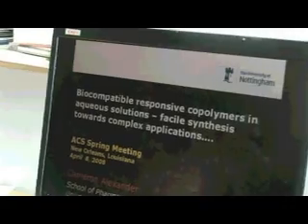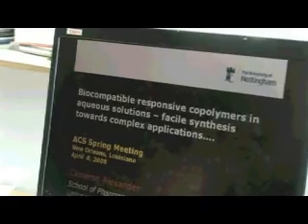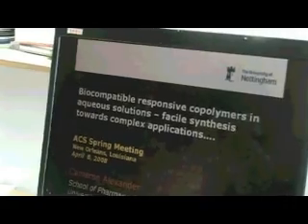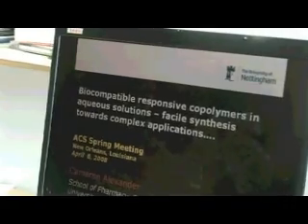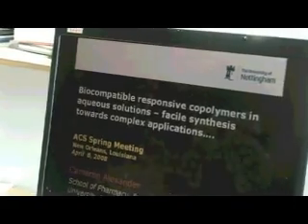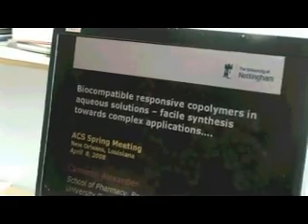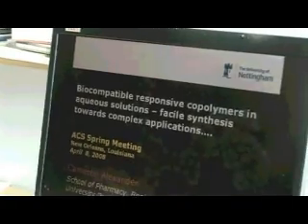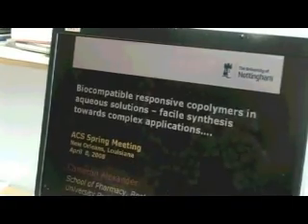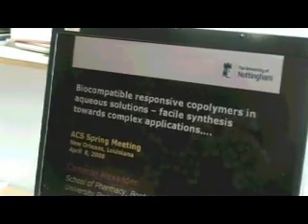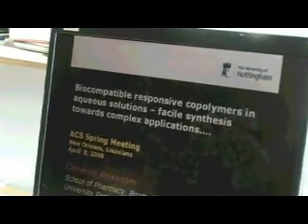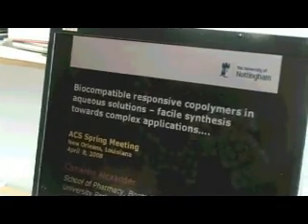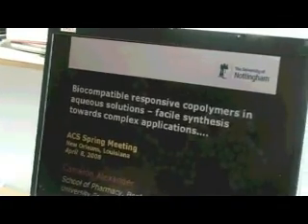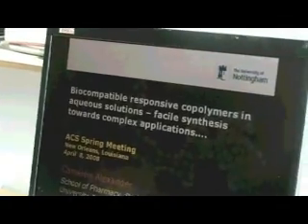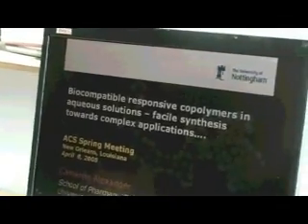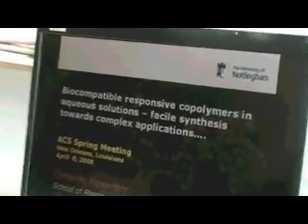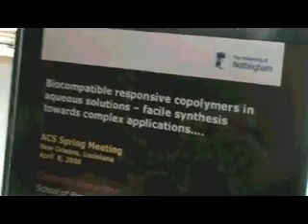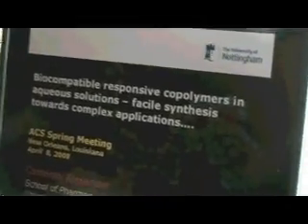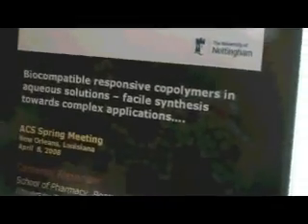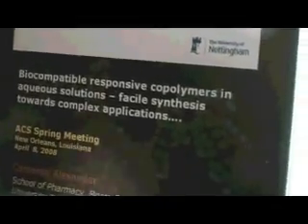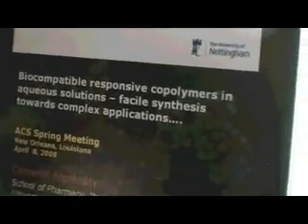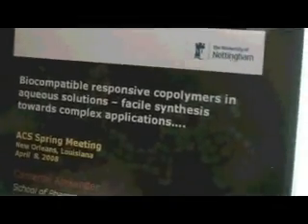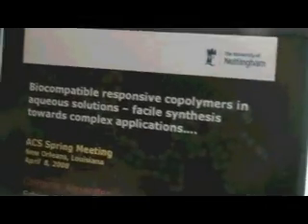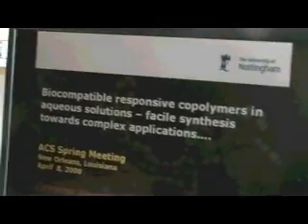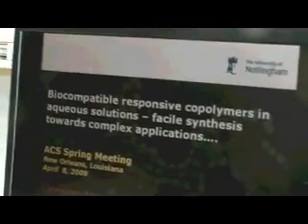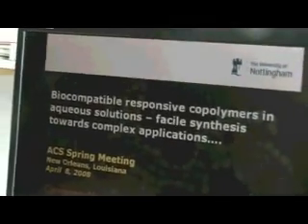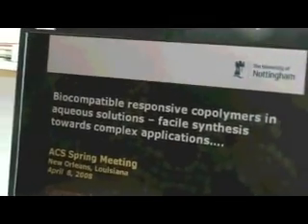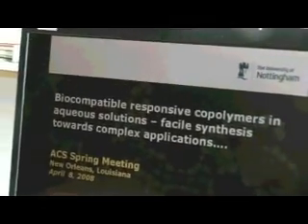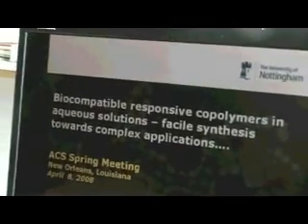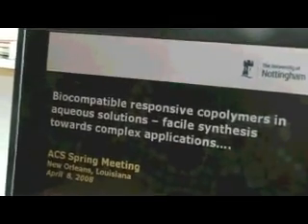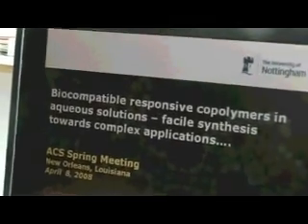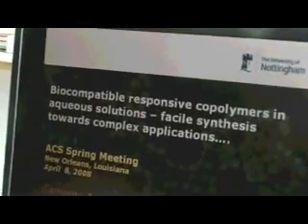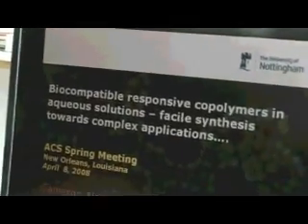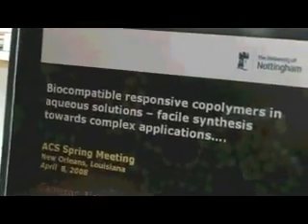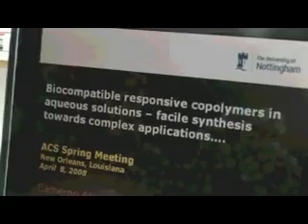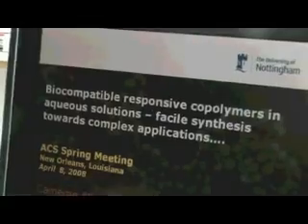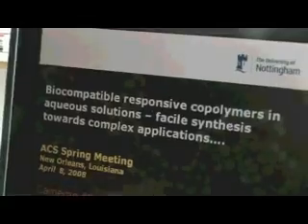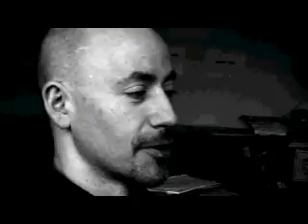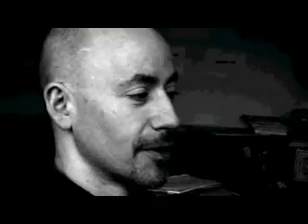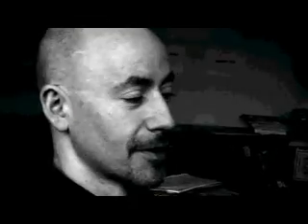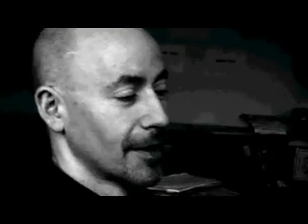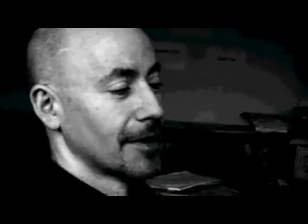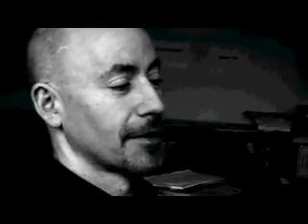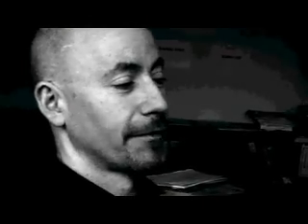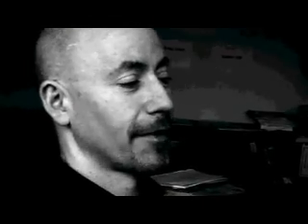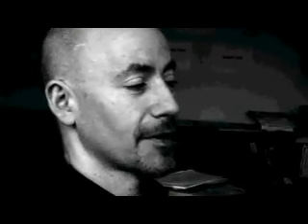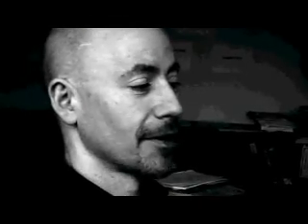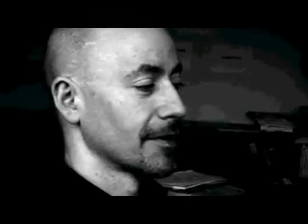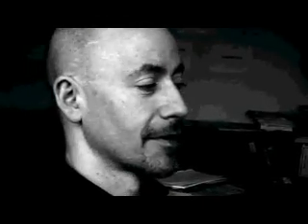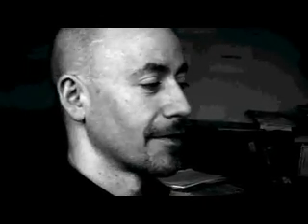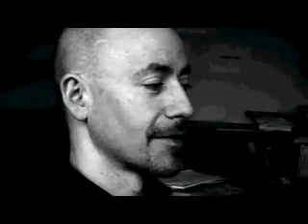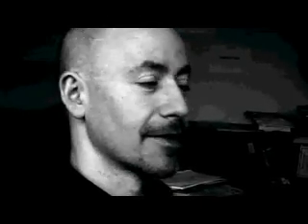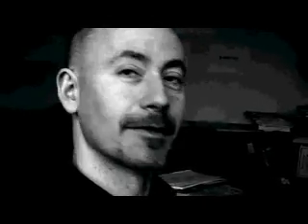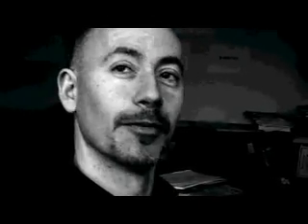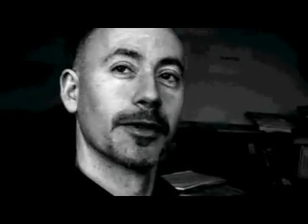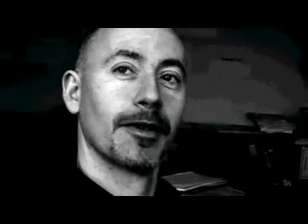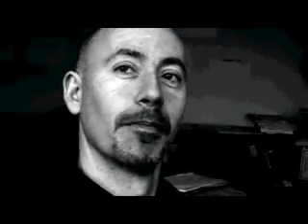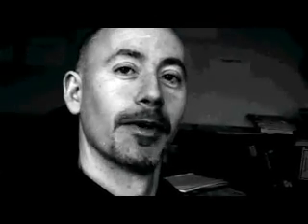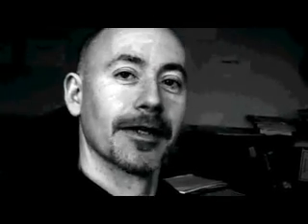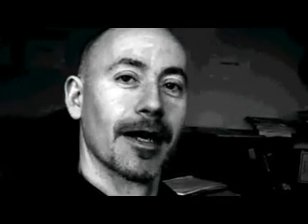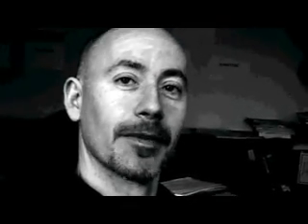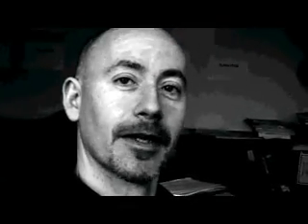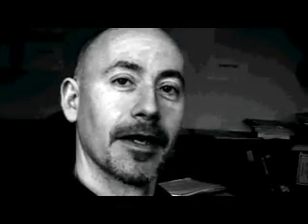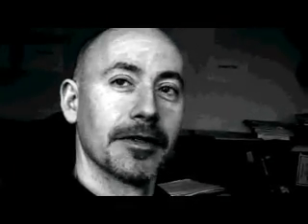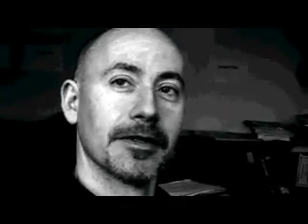This is the simple title of Biocompatible Responsive Copolymers in Aqueous Solutions, so Facile Synthesis towards Complex Applications.